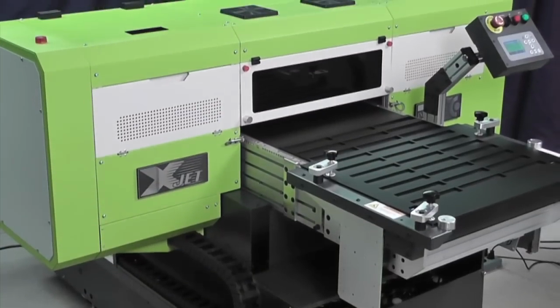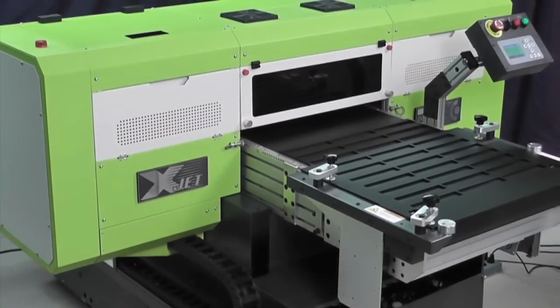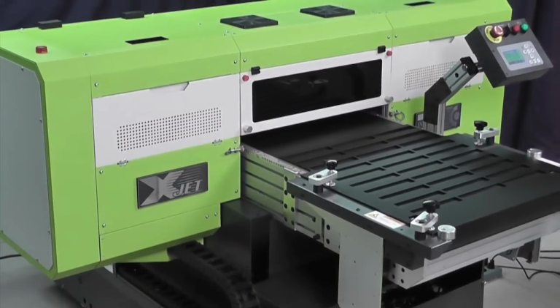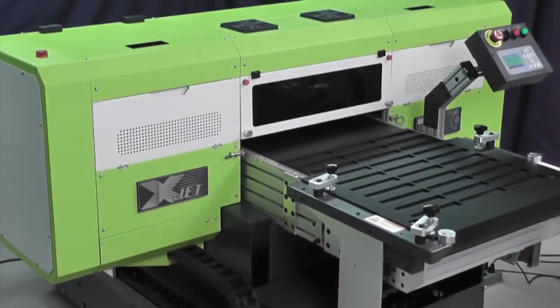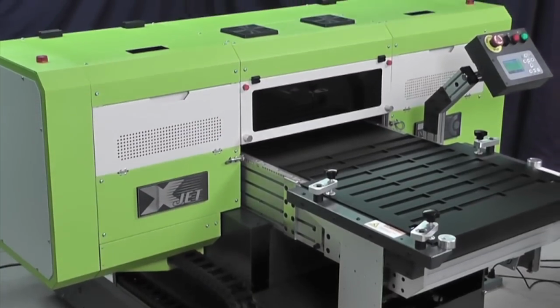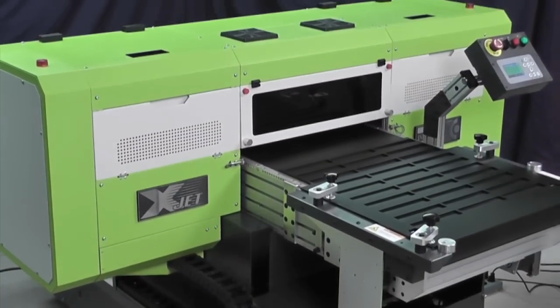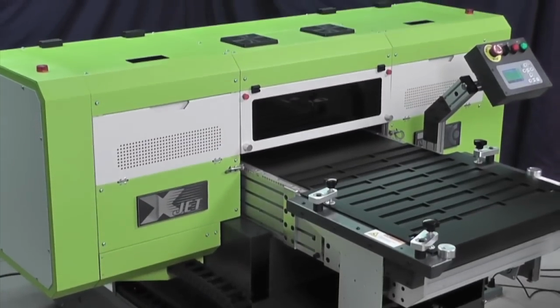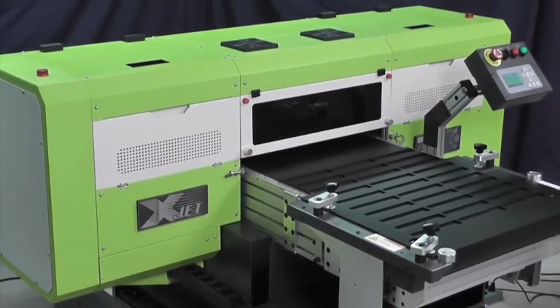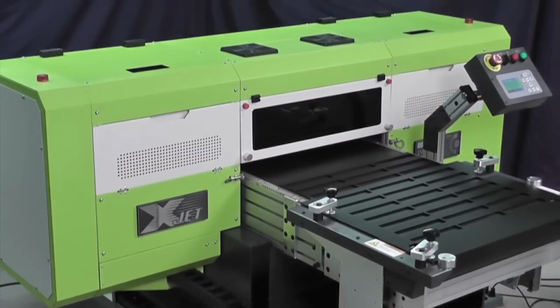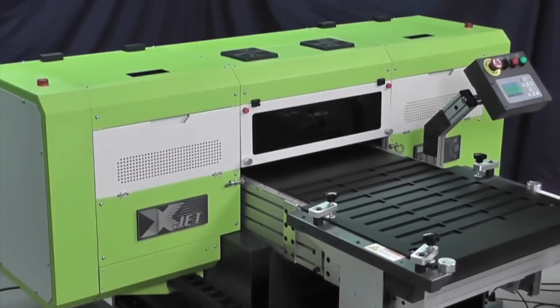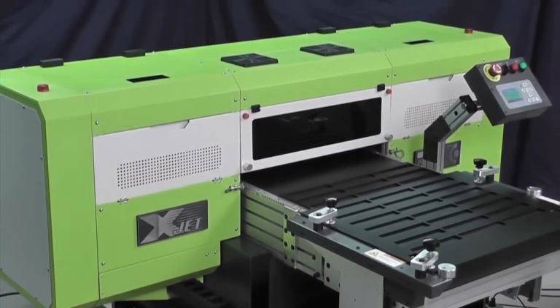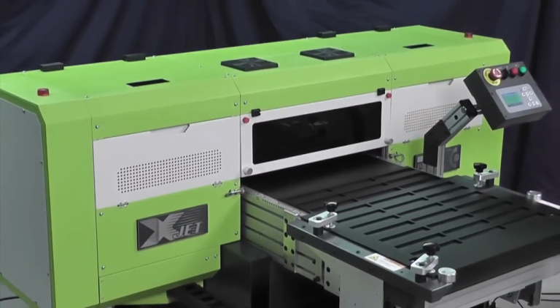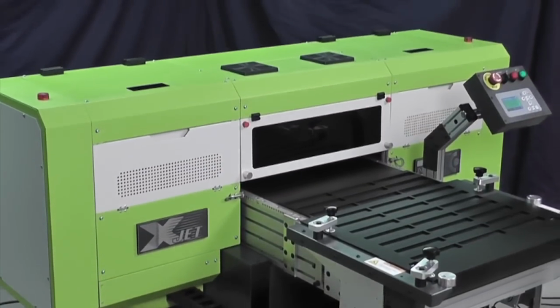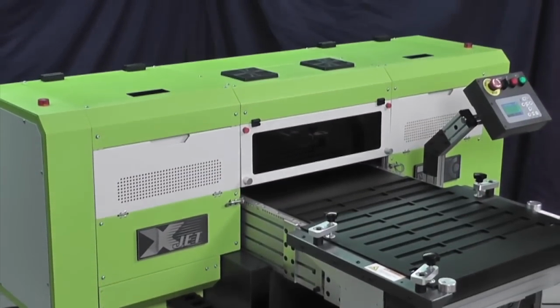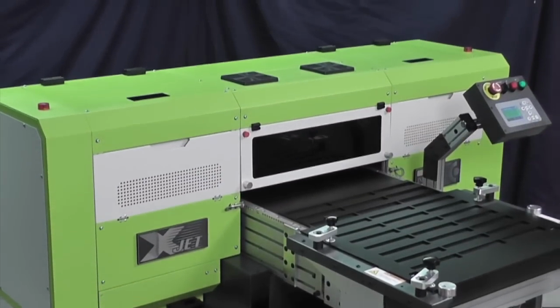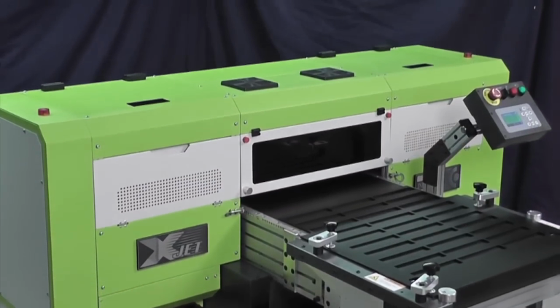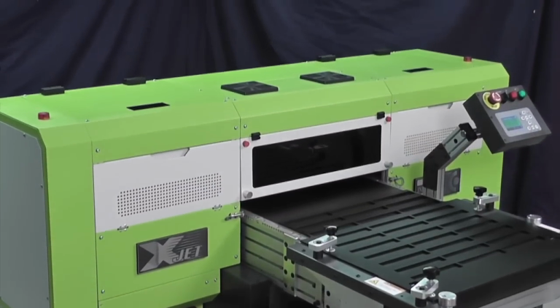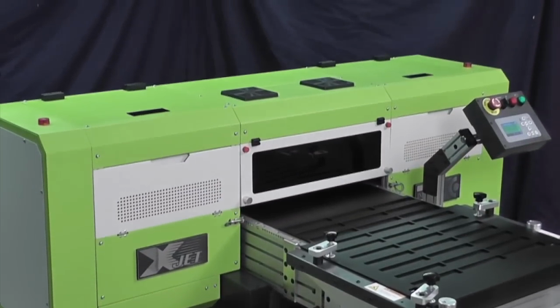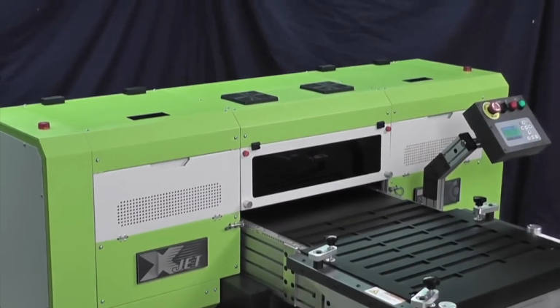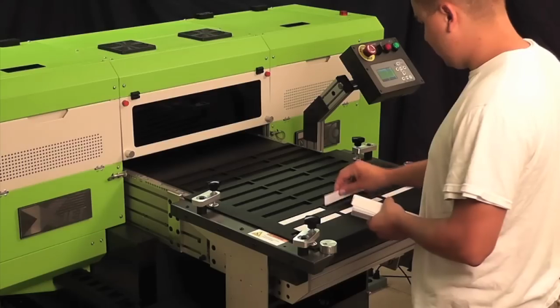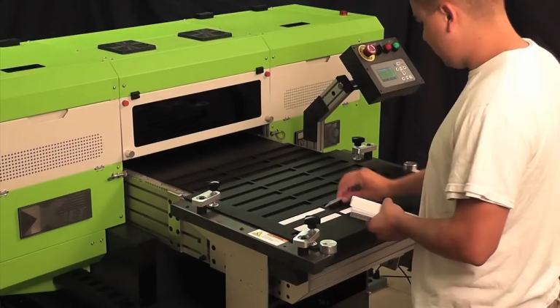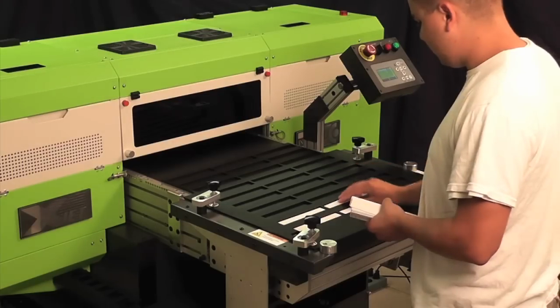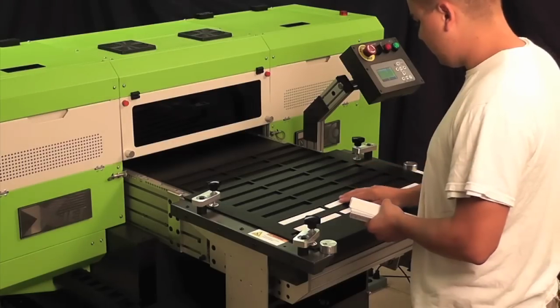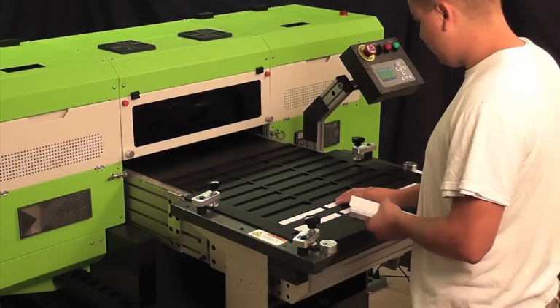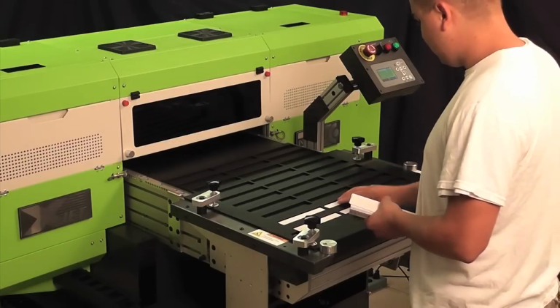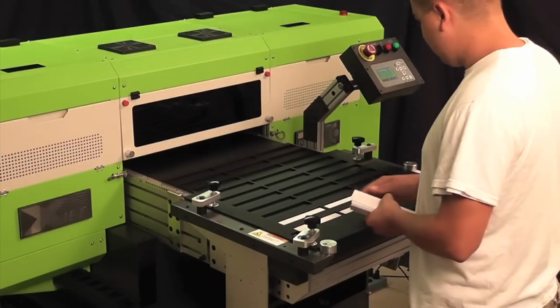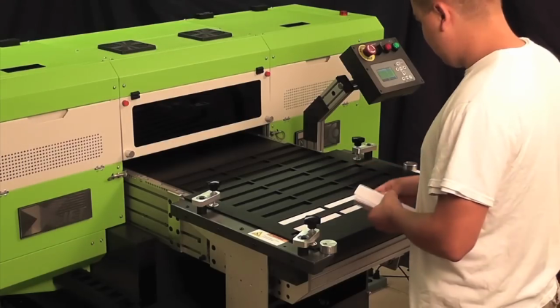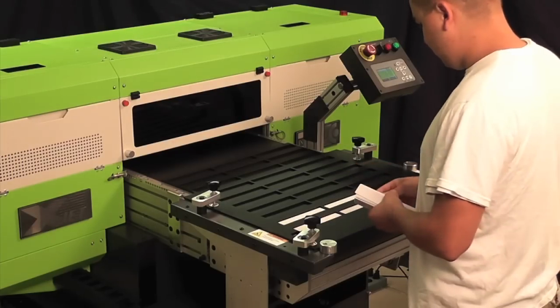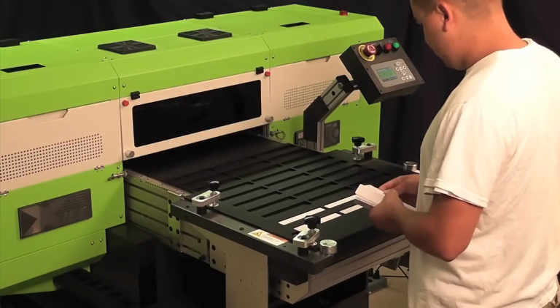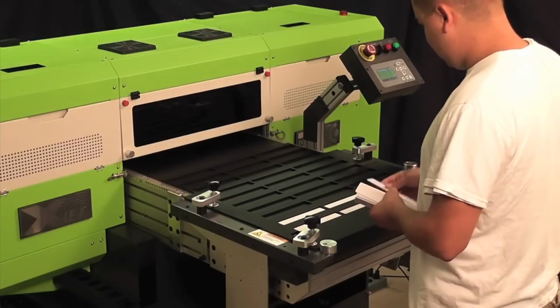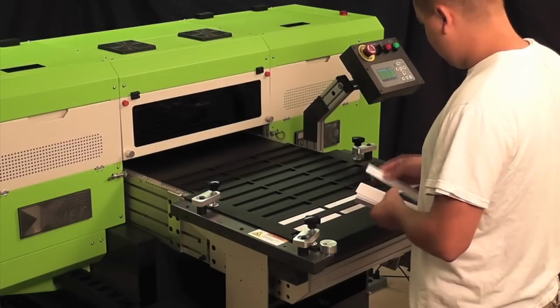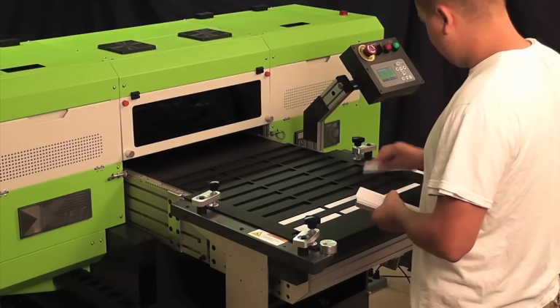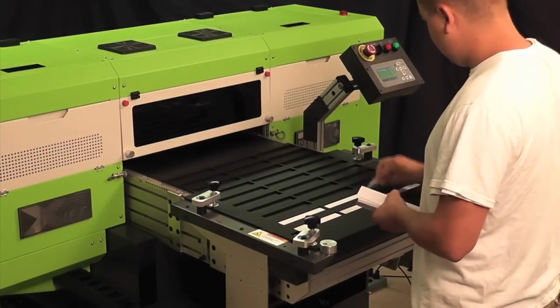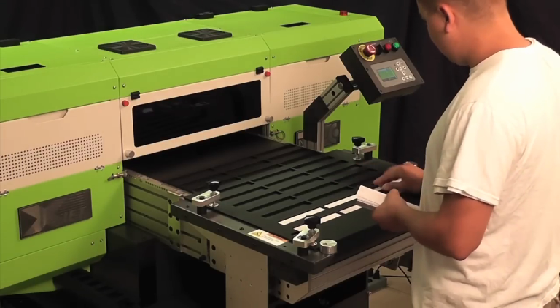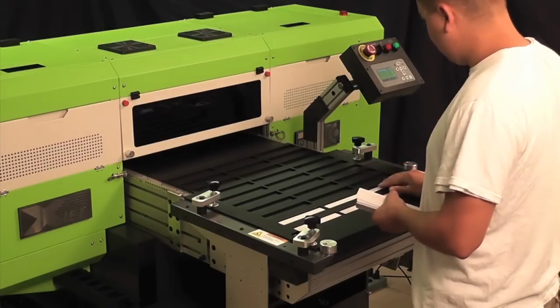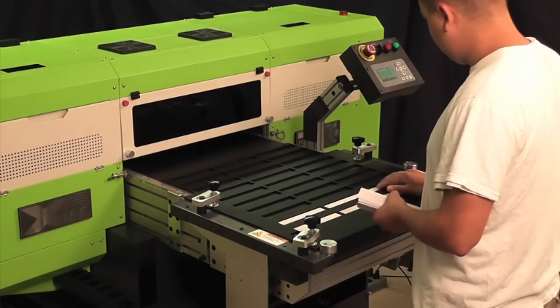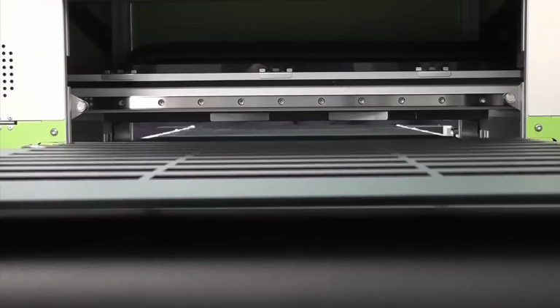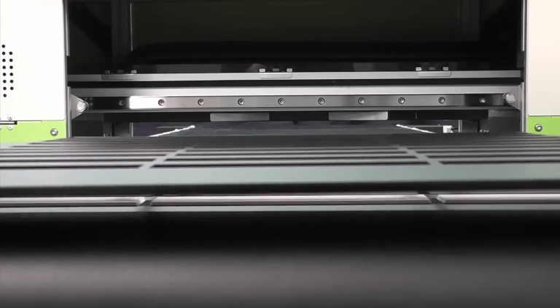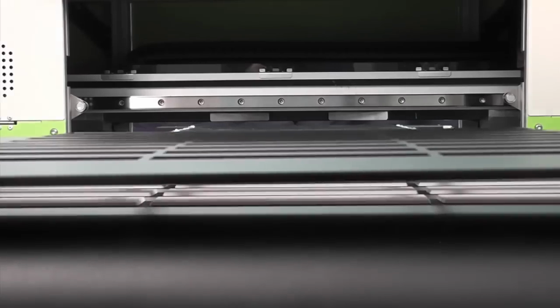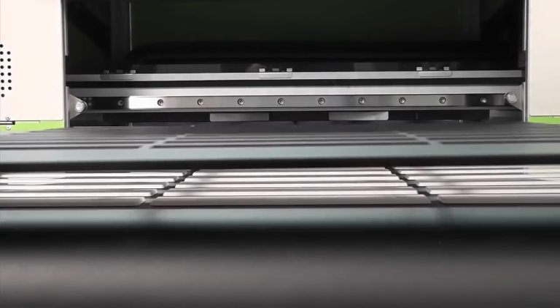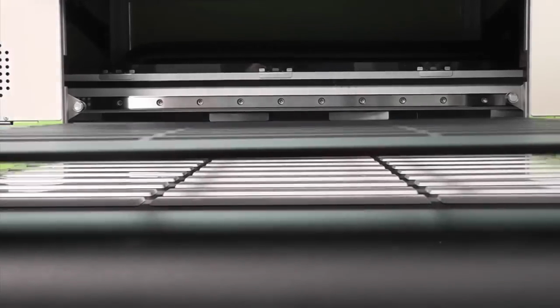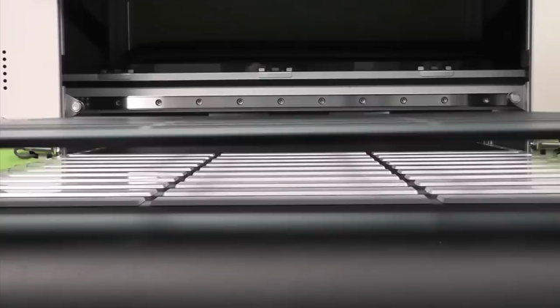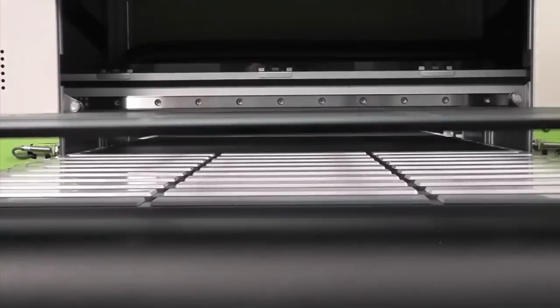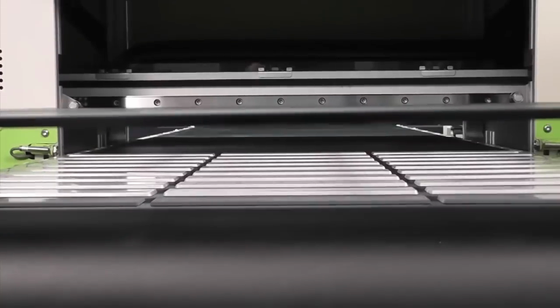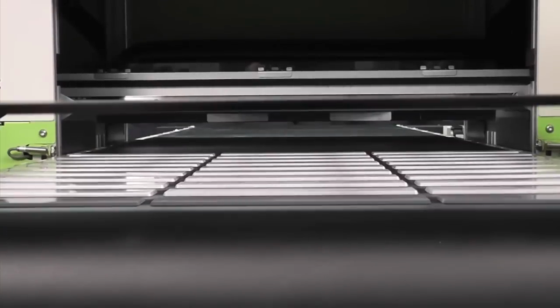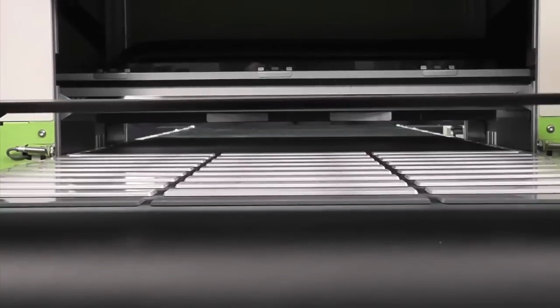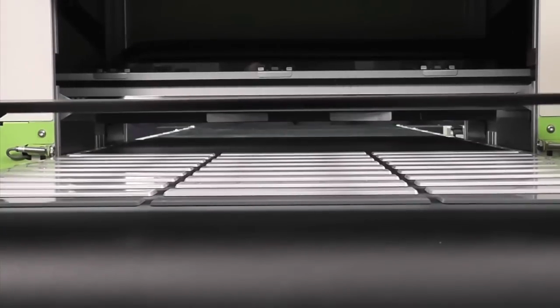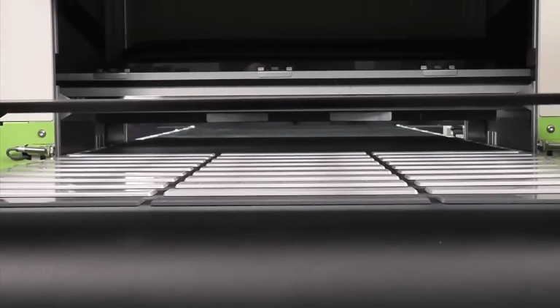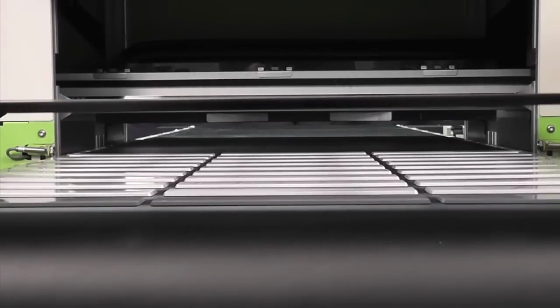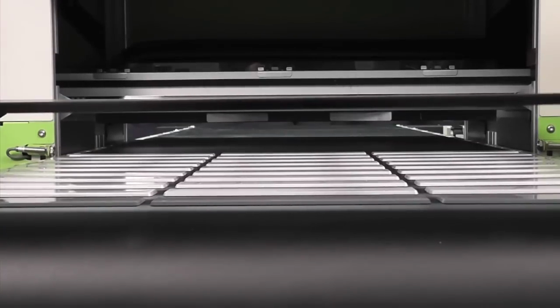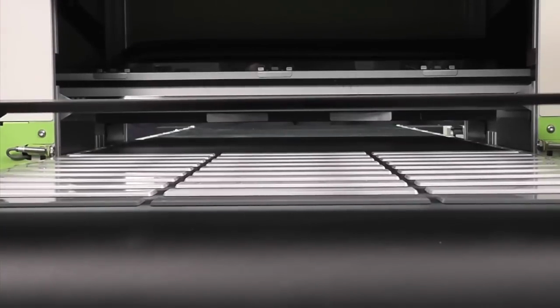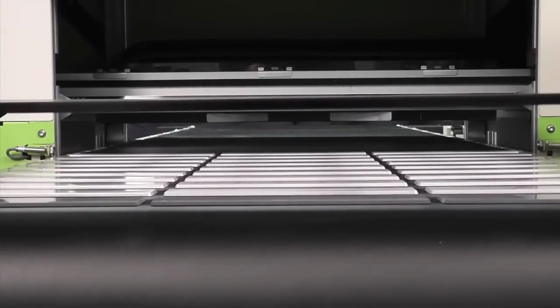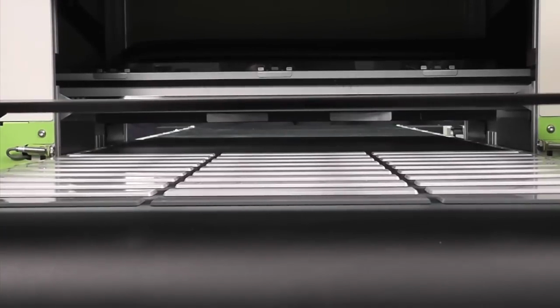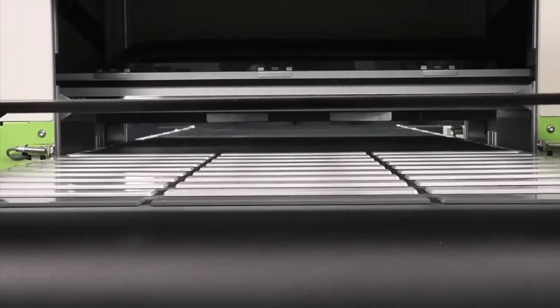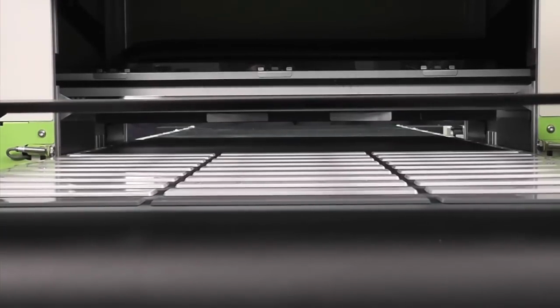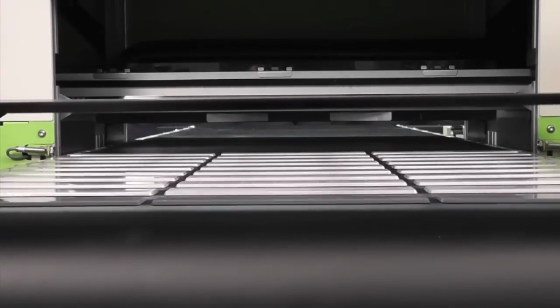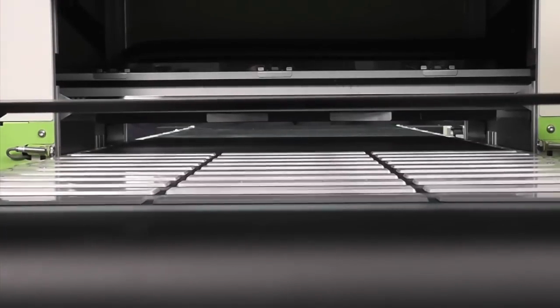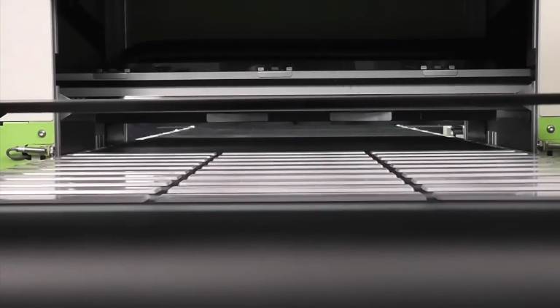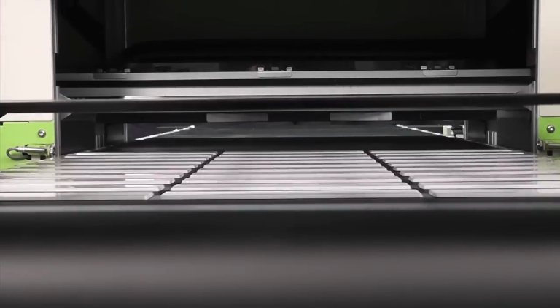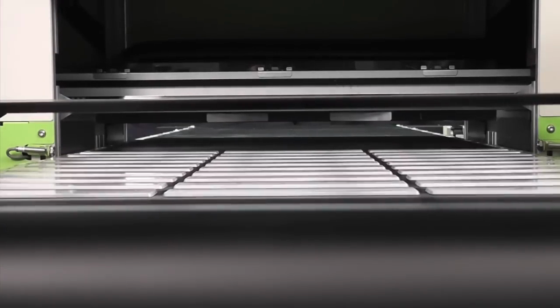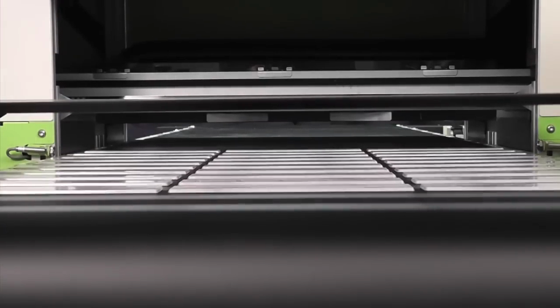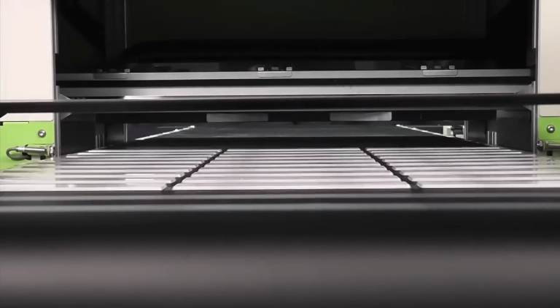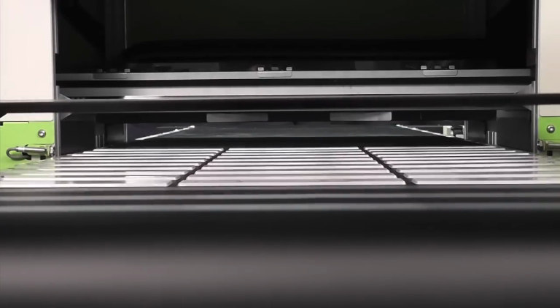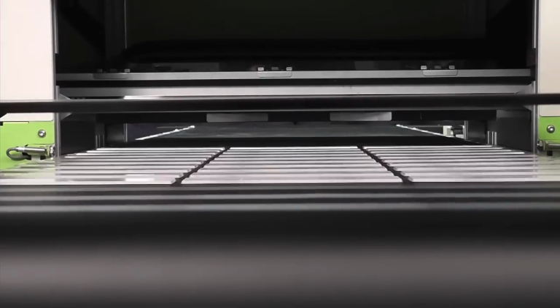This industrial inkjet printer is fast. Print an entire 19.7 inch by 23.6 inch area in only 90 seconds.